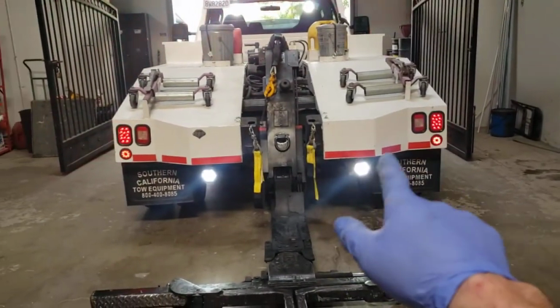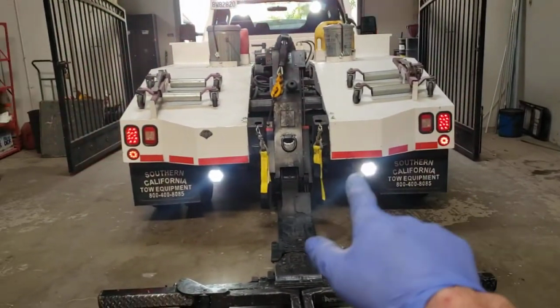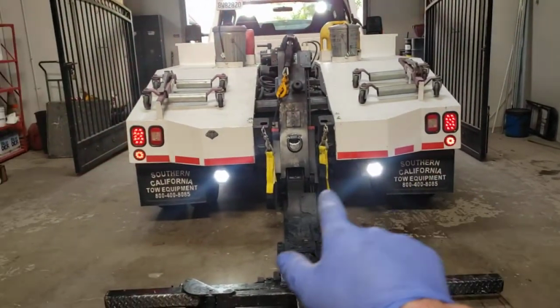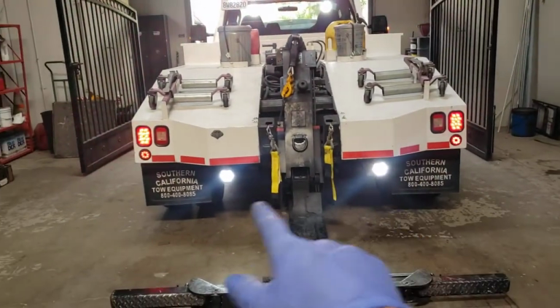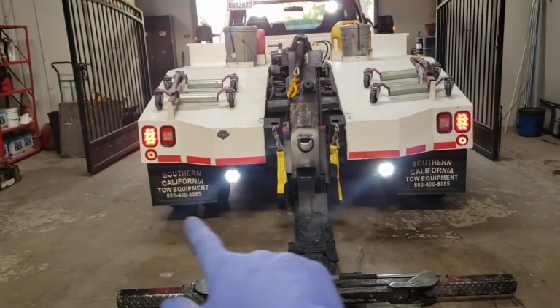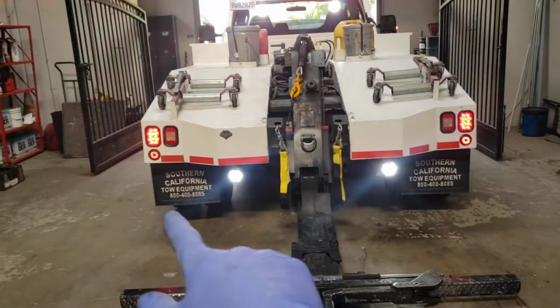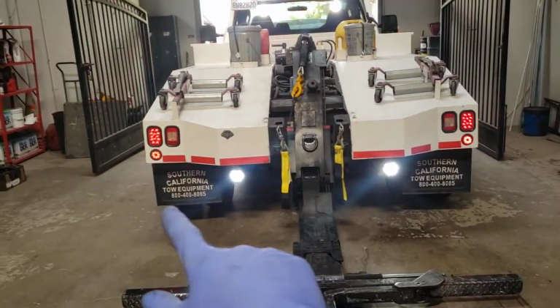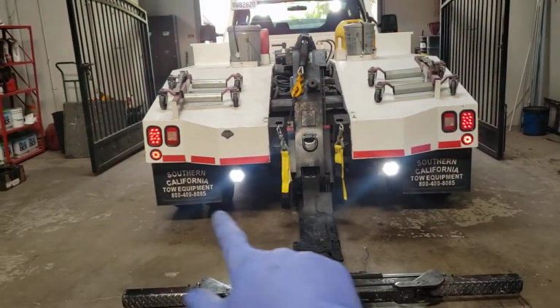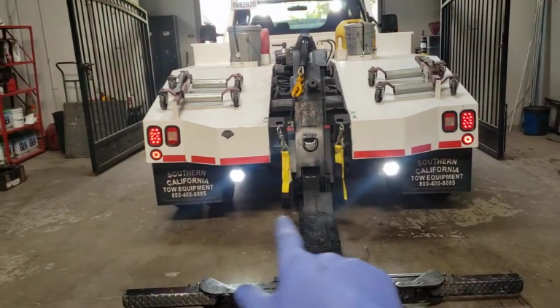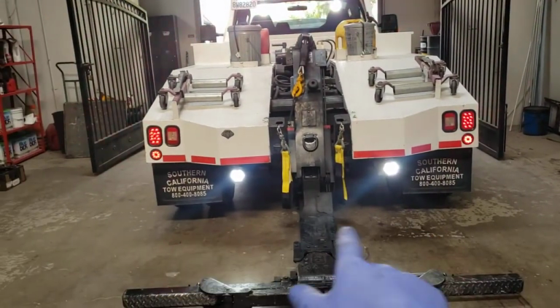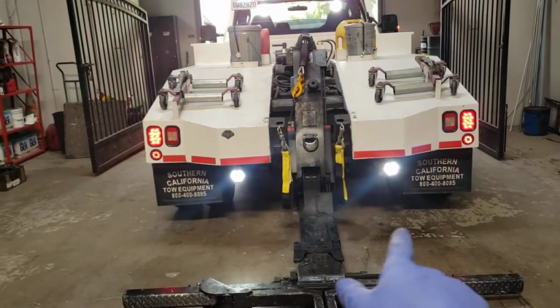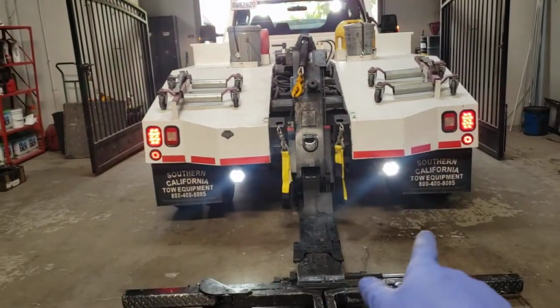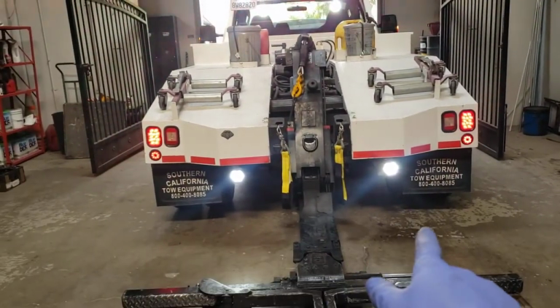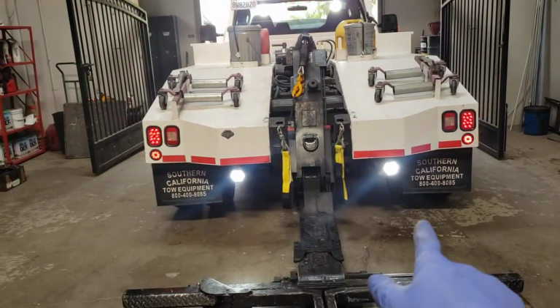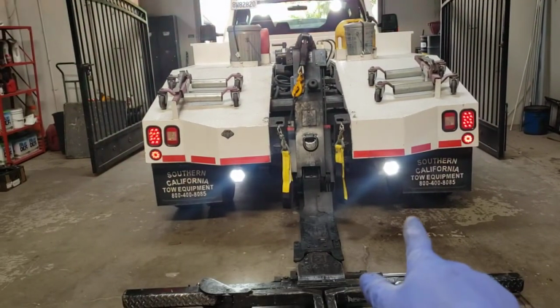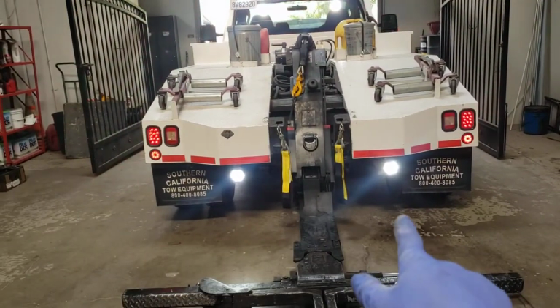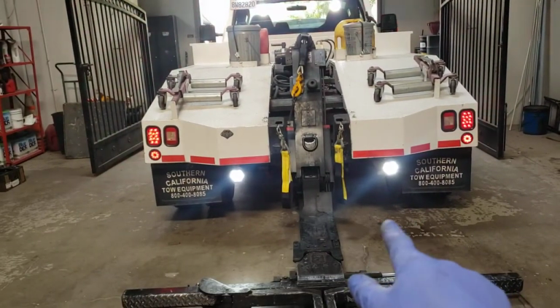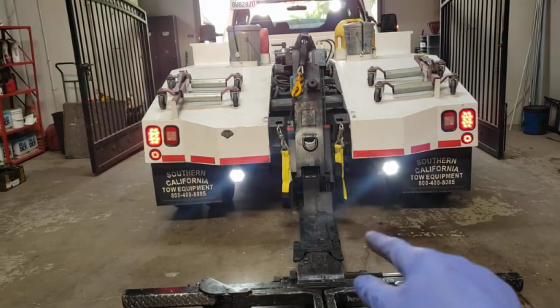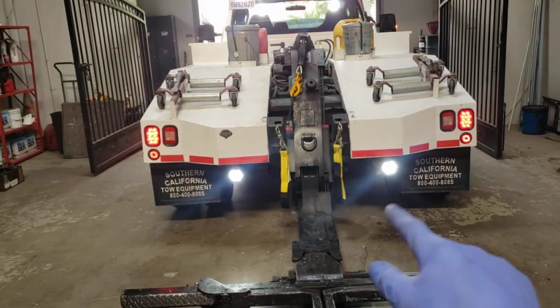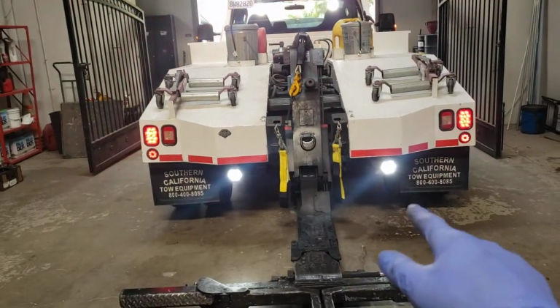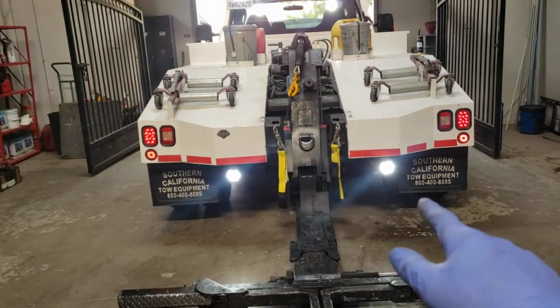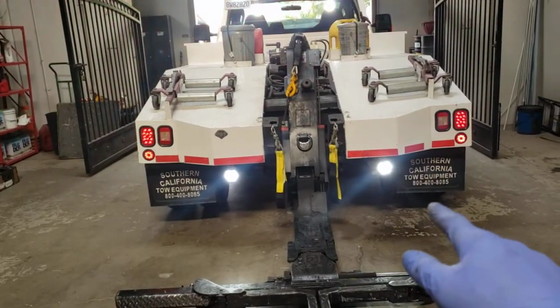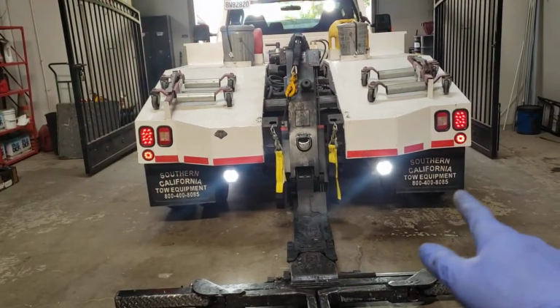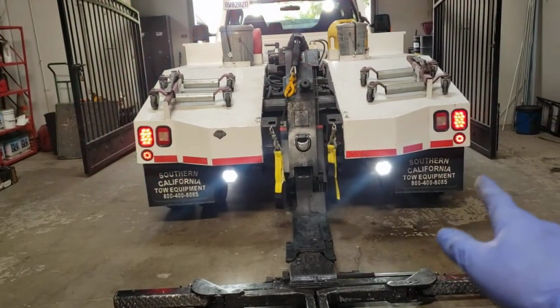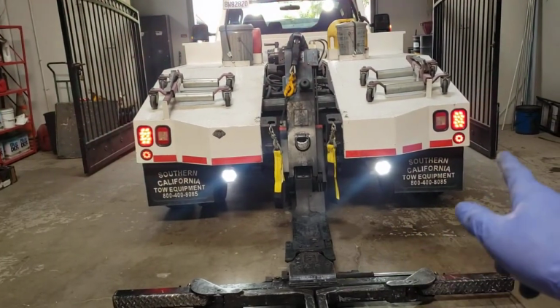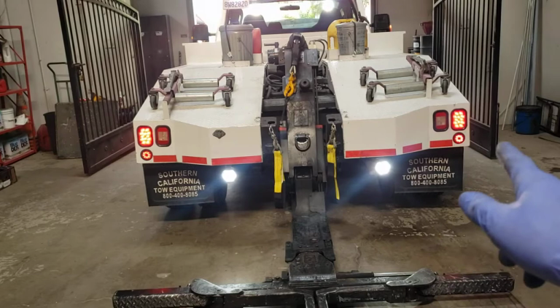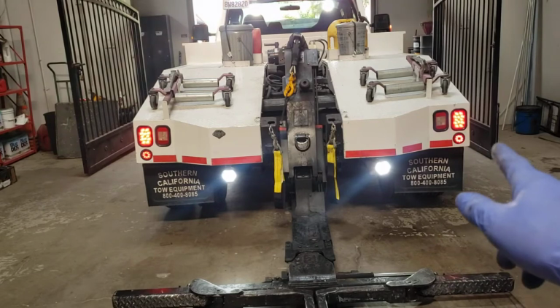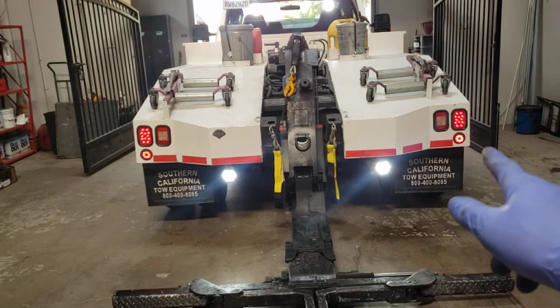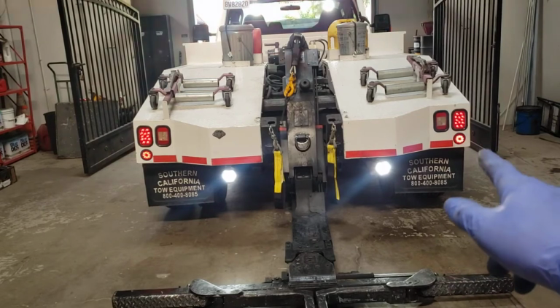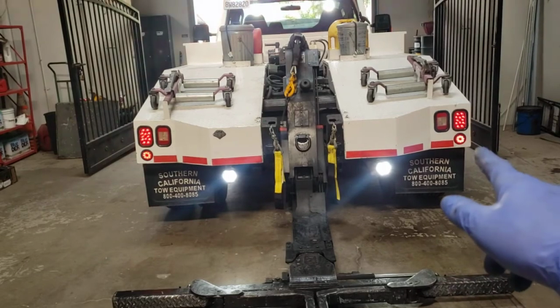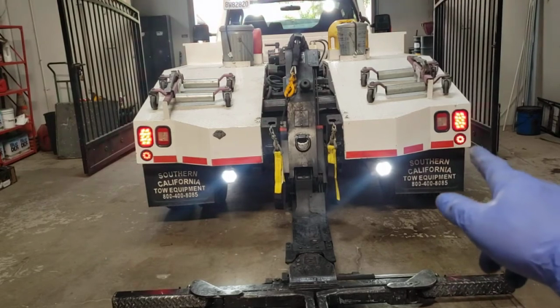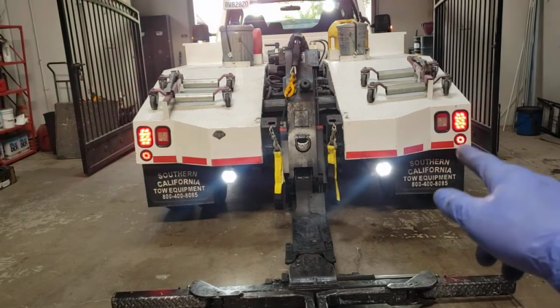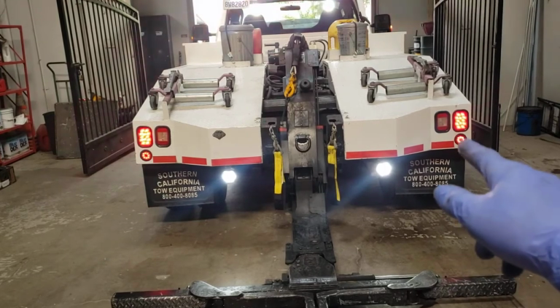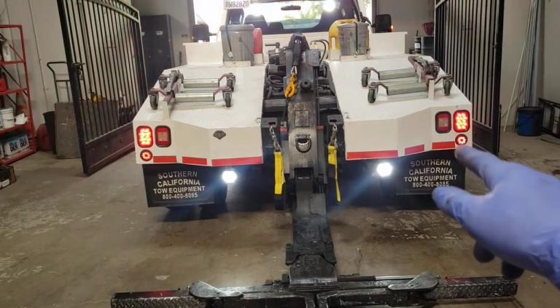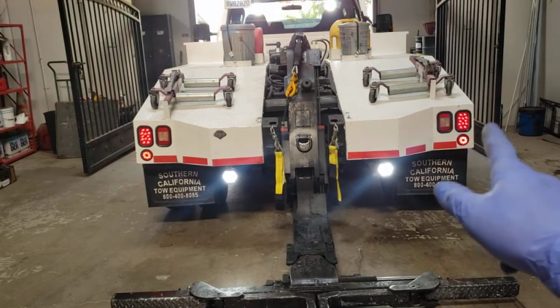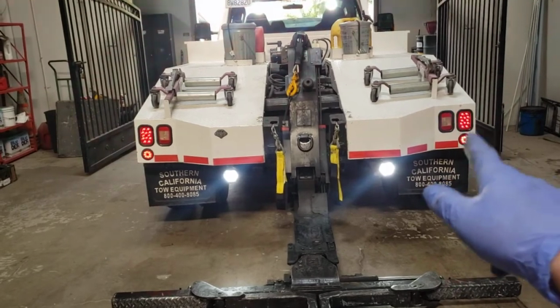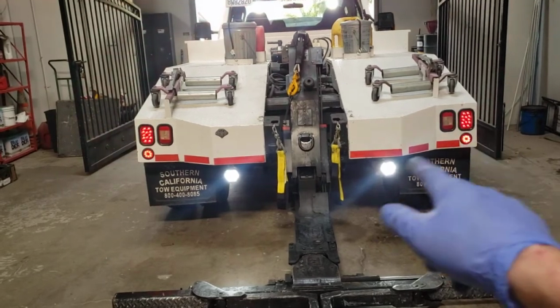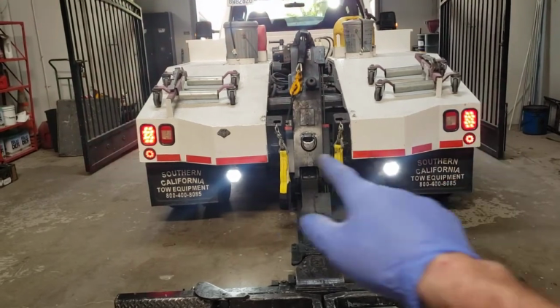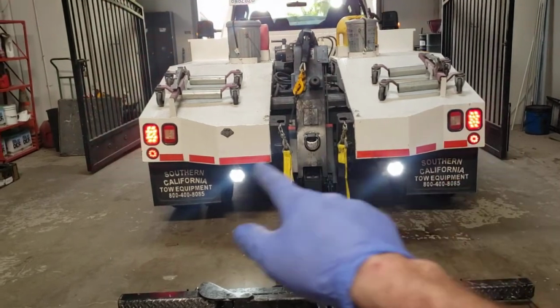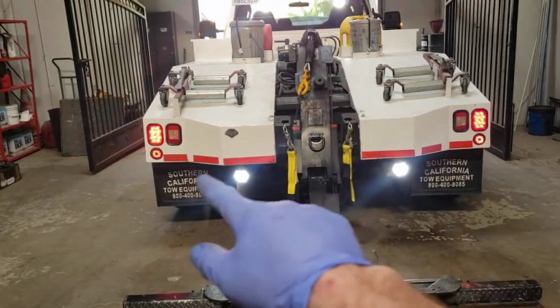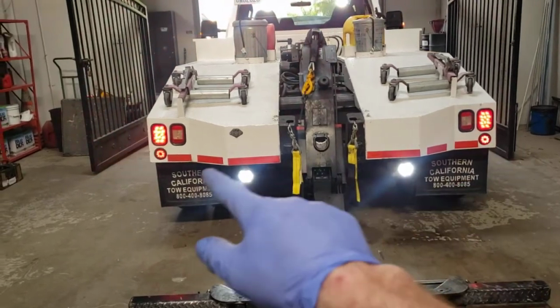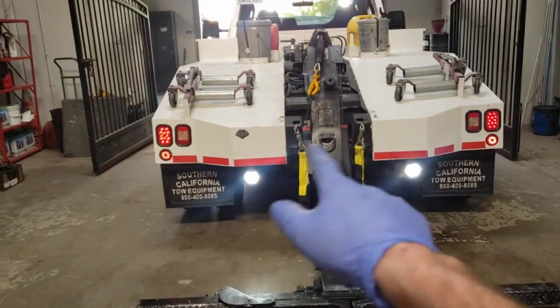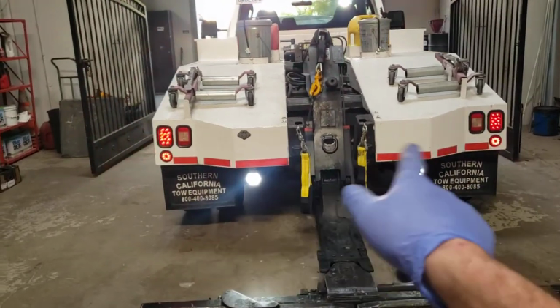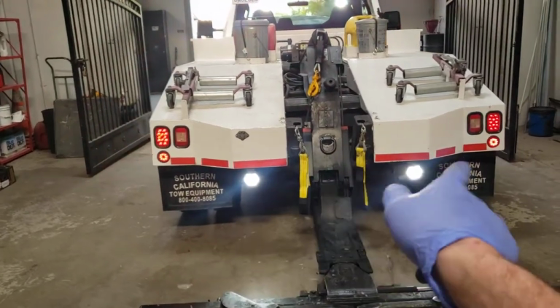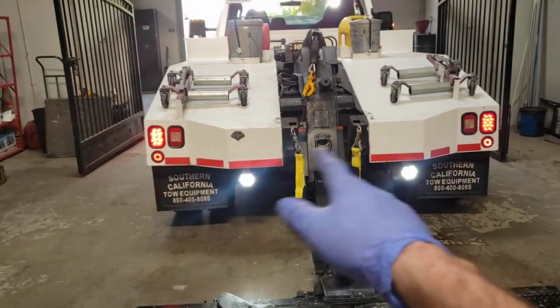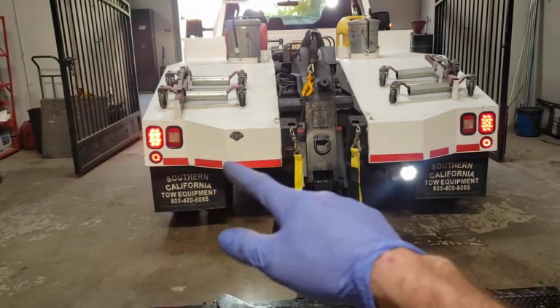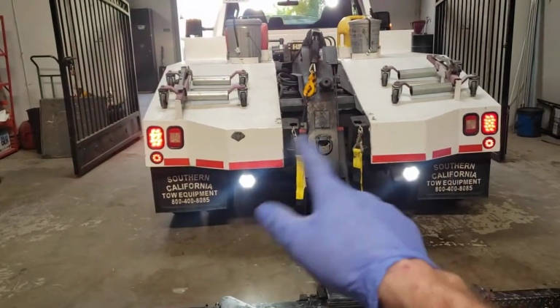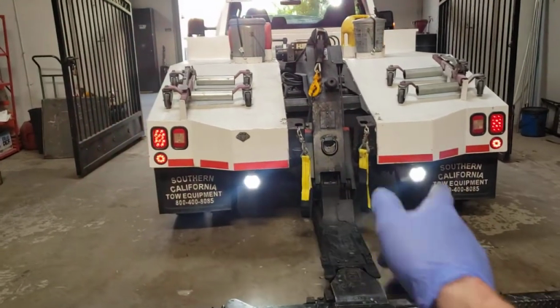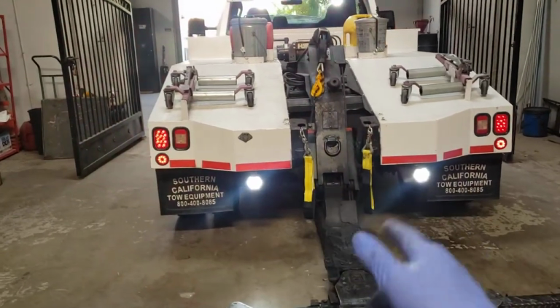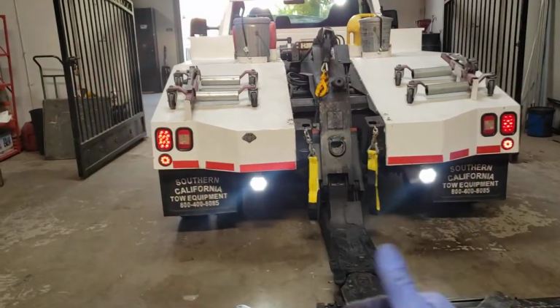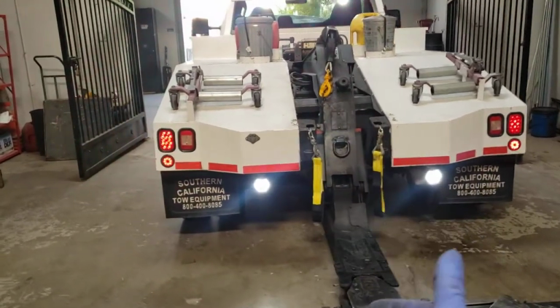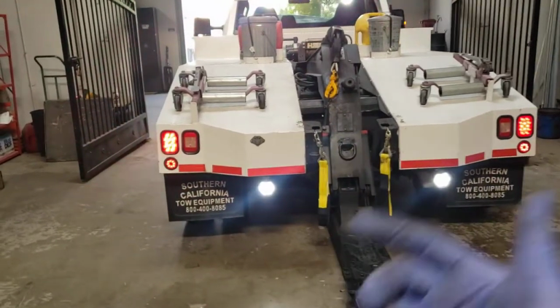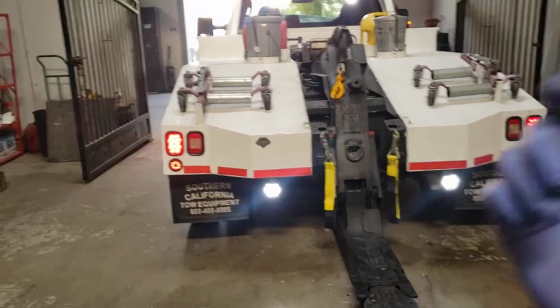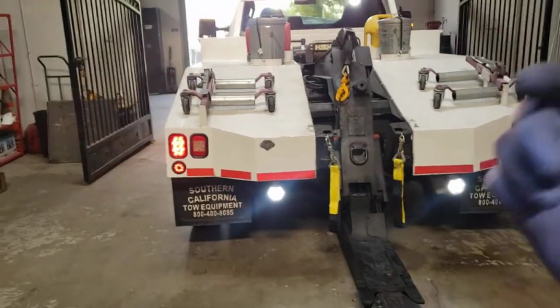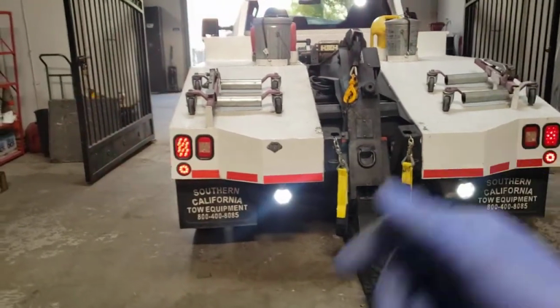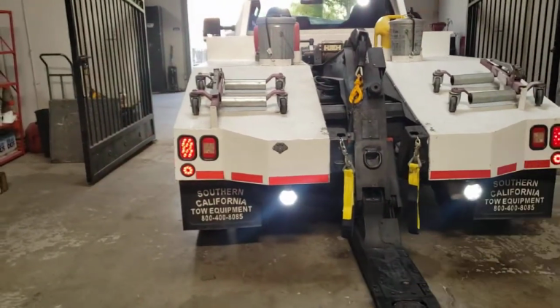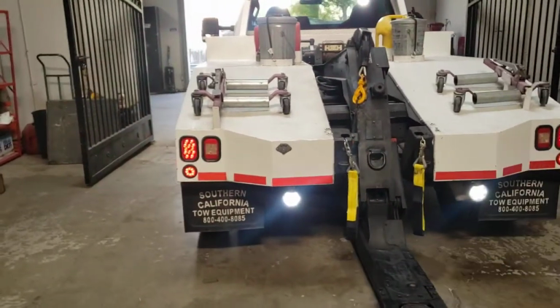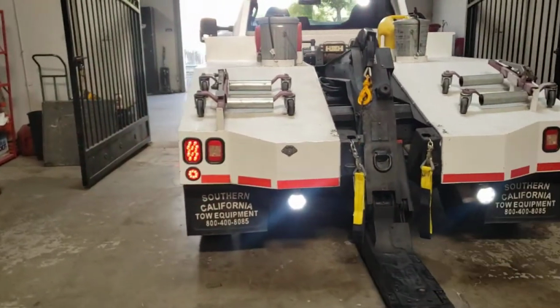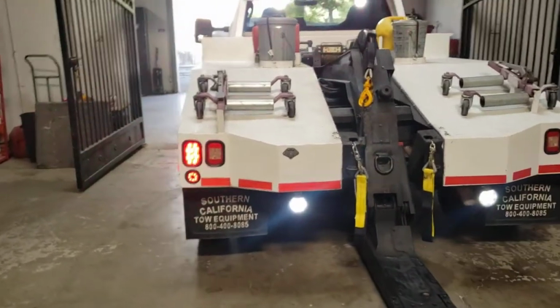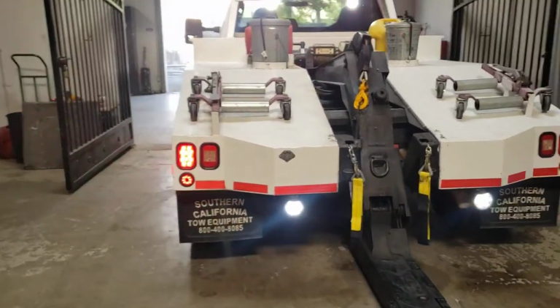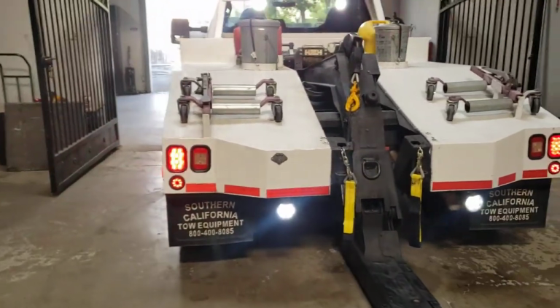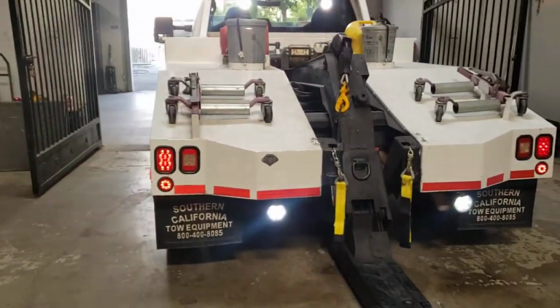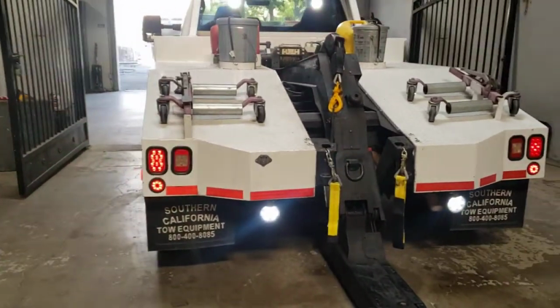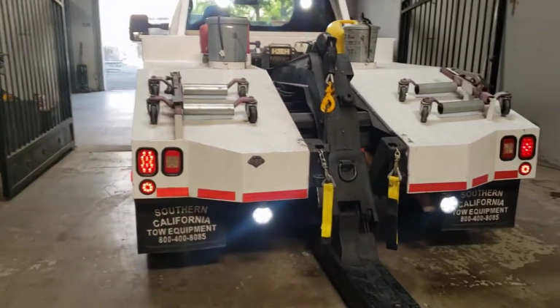You can see we've got those LED work lights on the back. The marker lights and the reverse lights are regular non-LED.